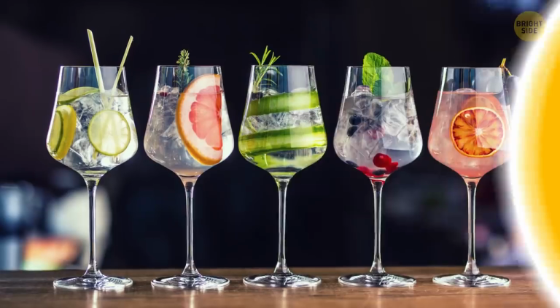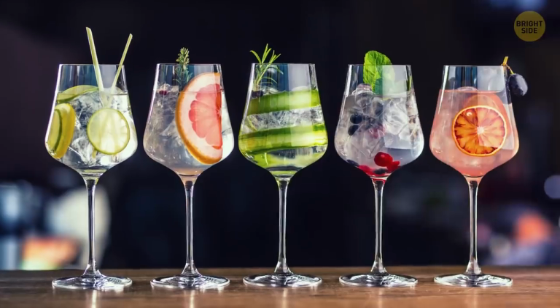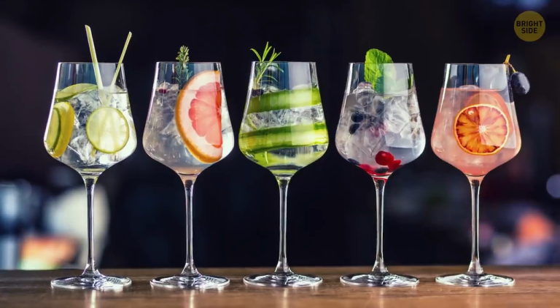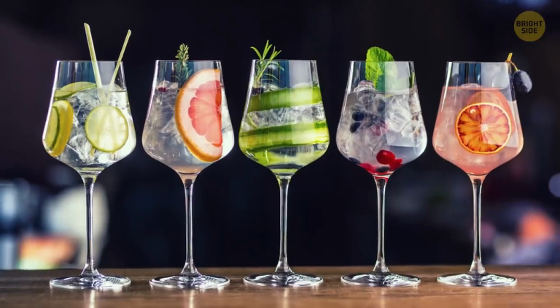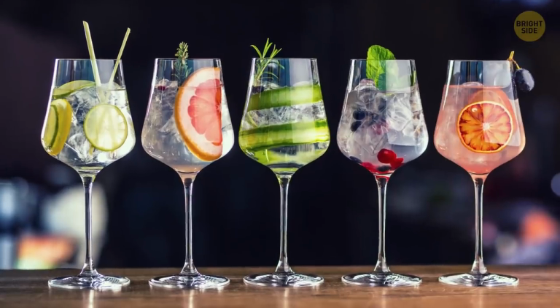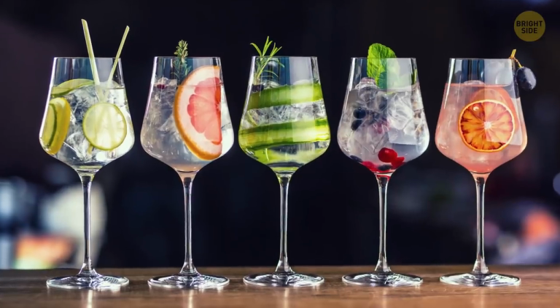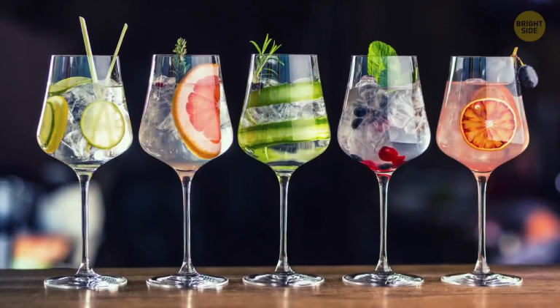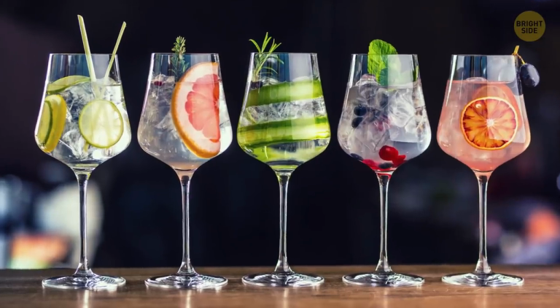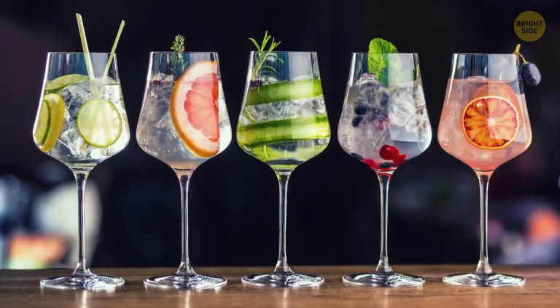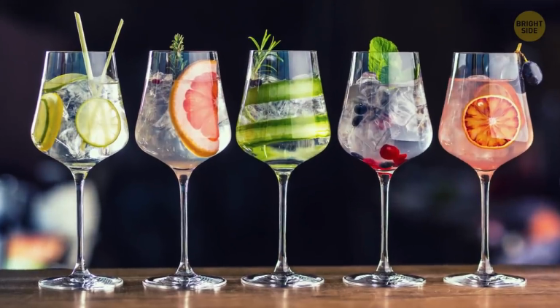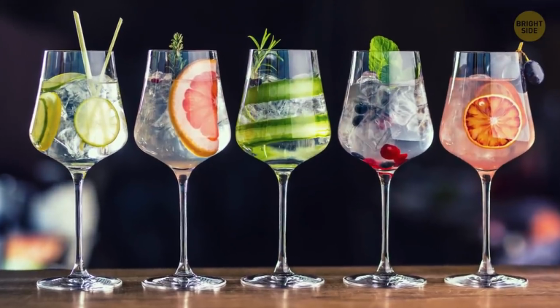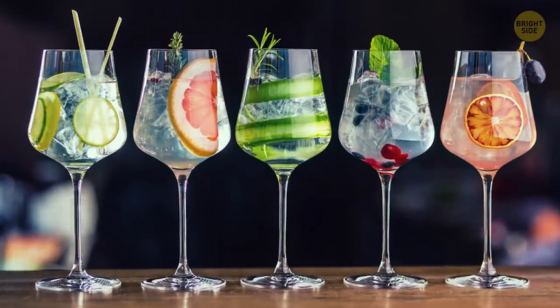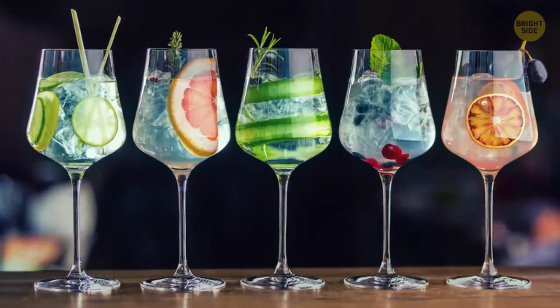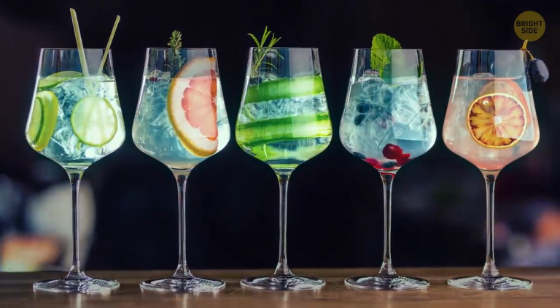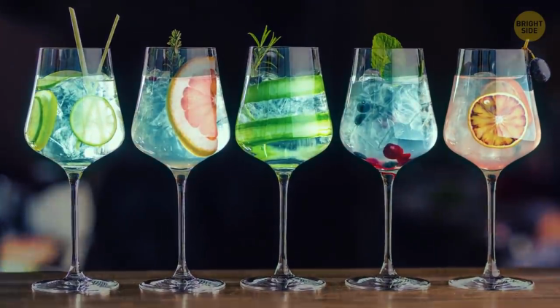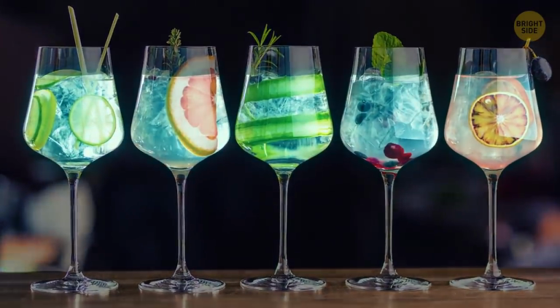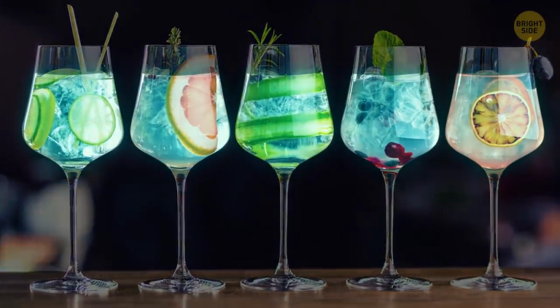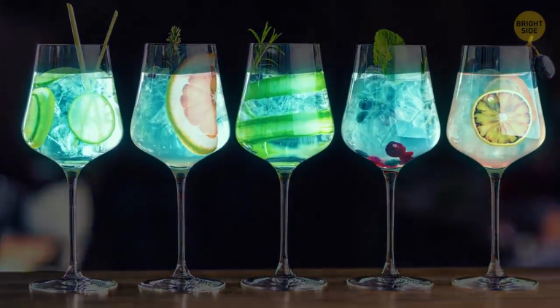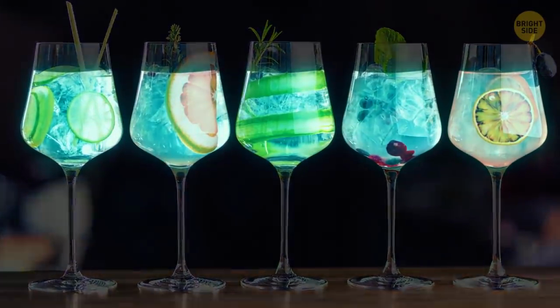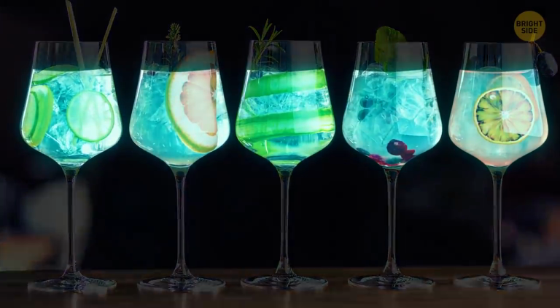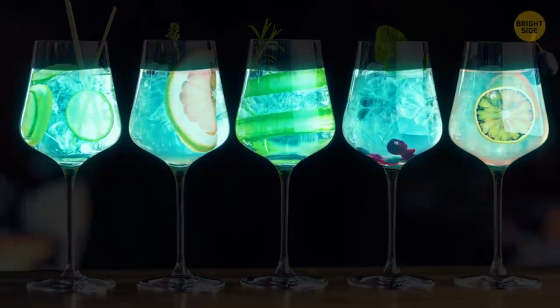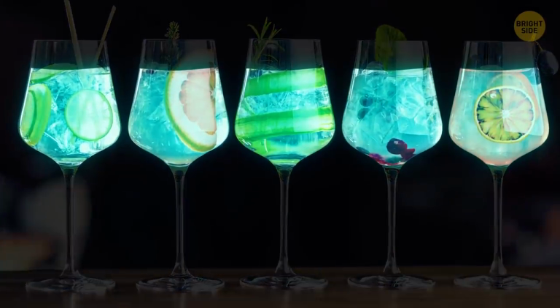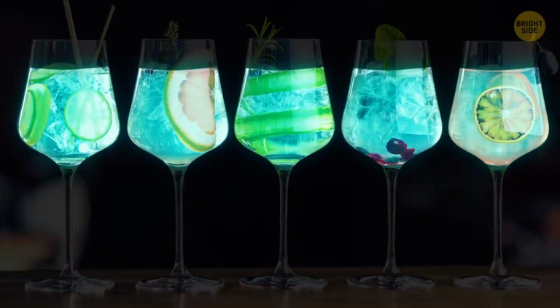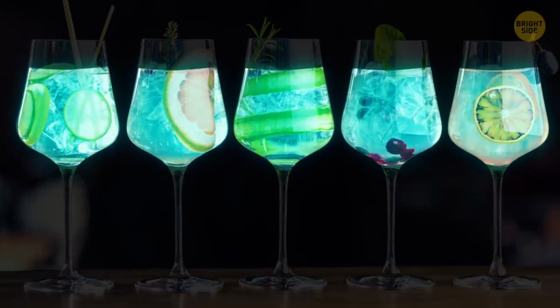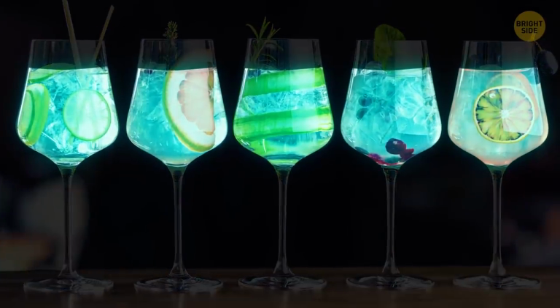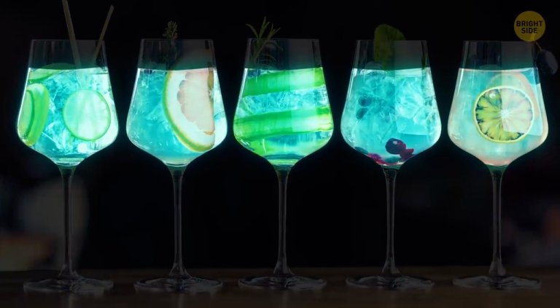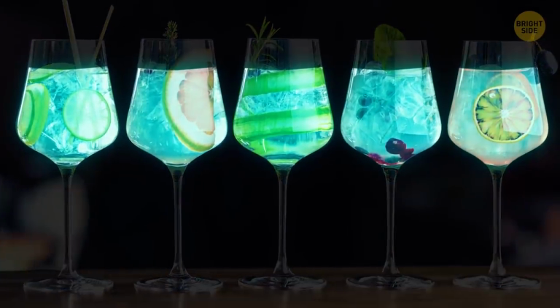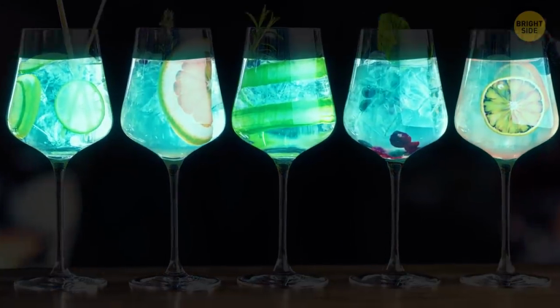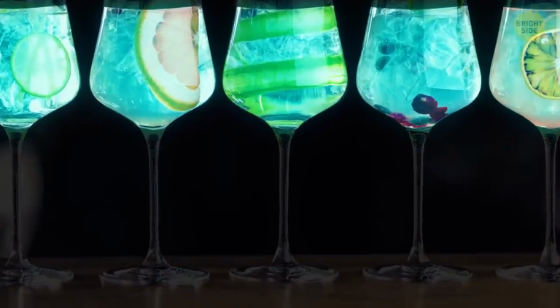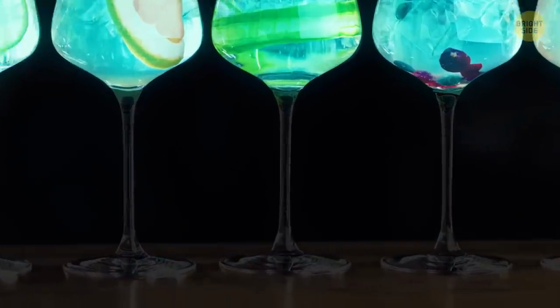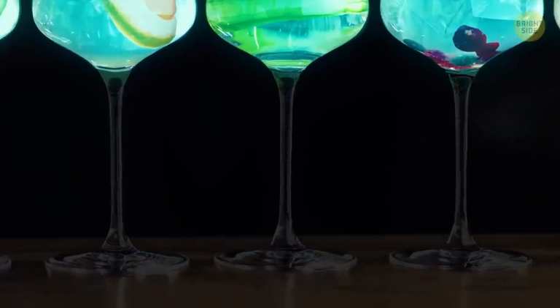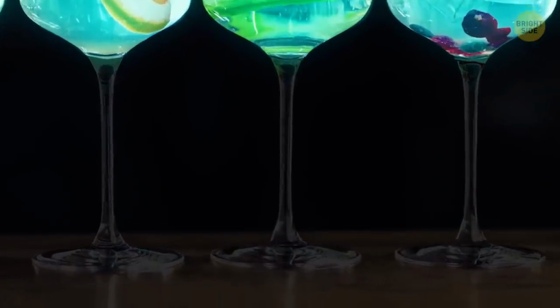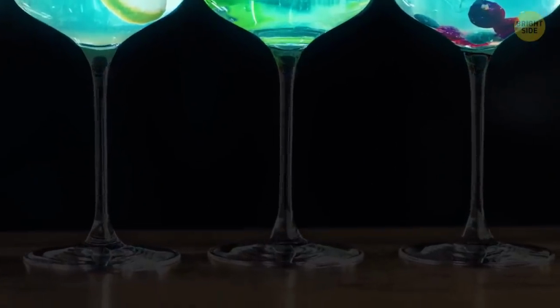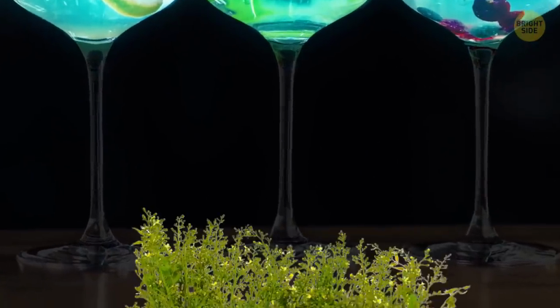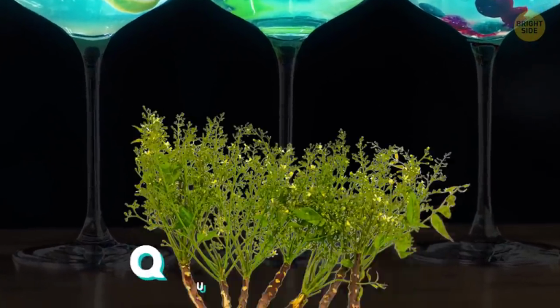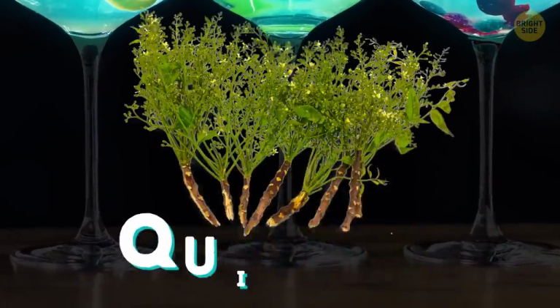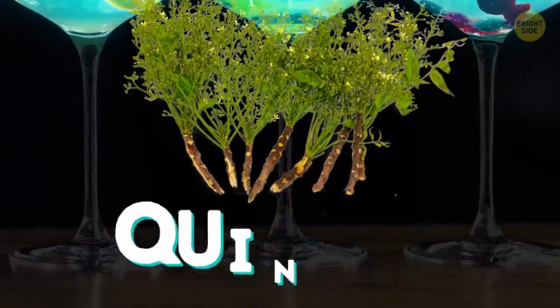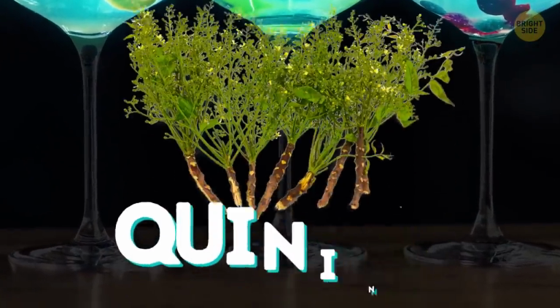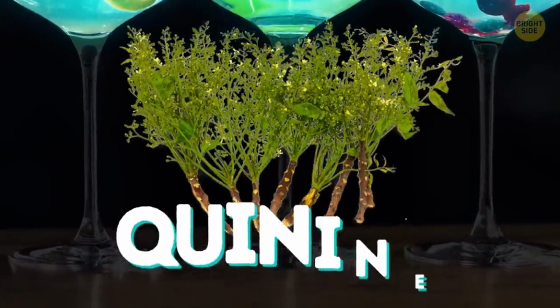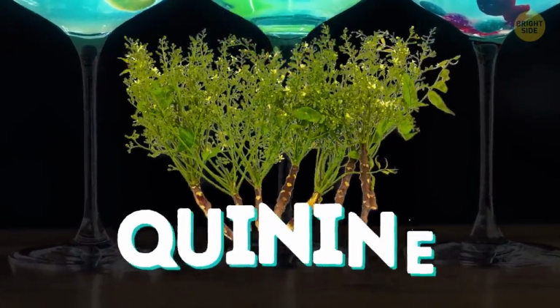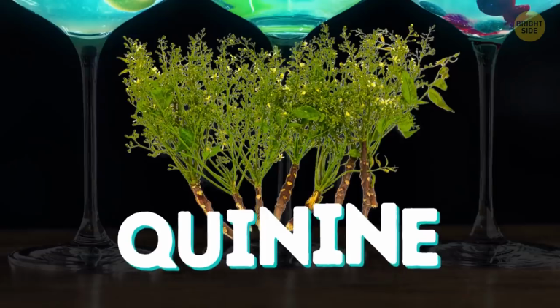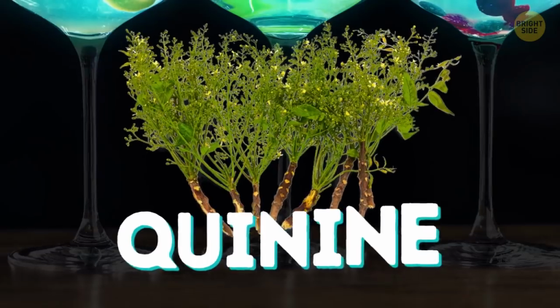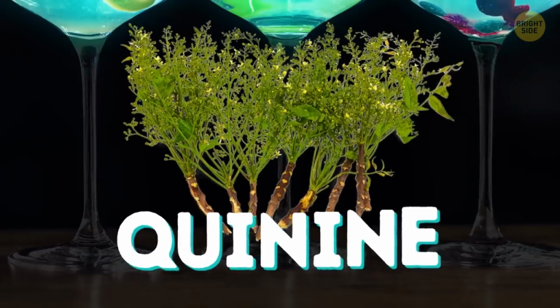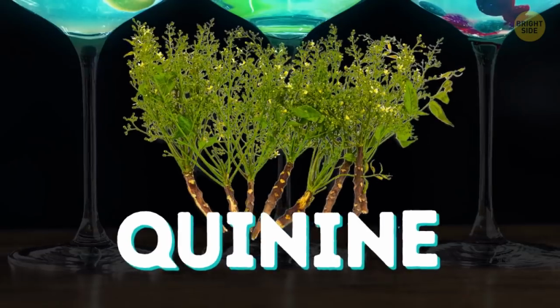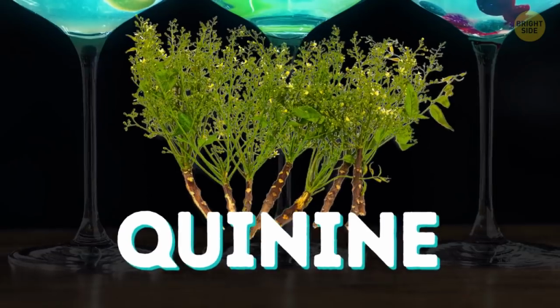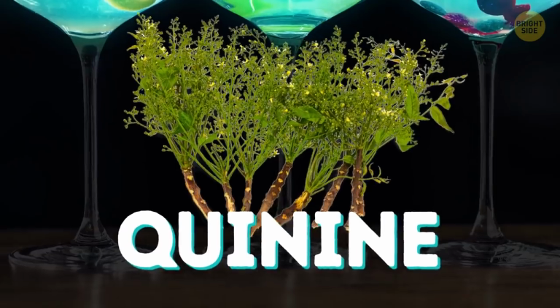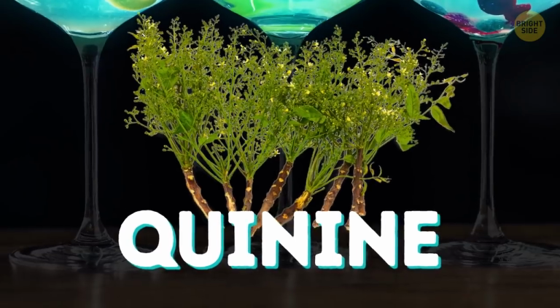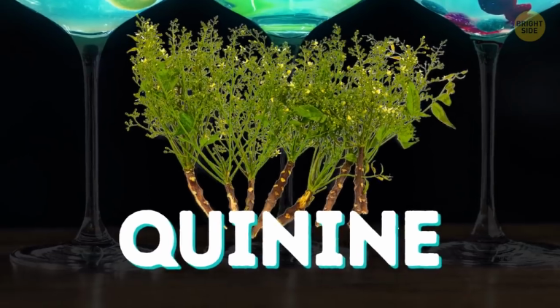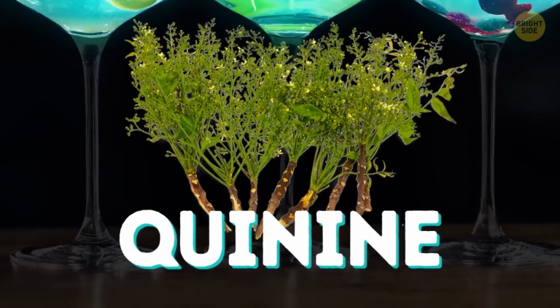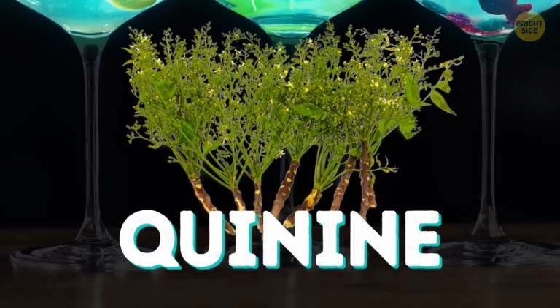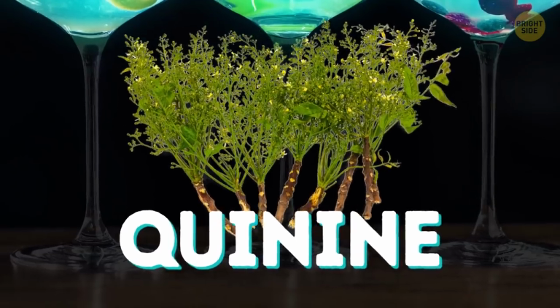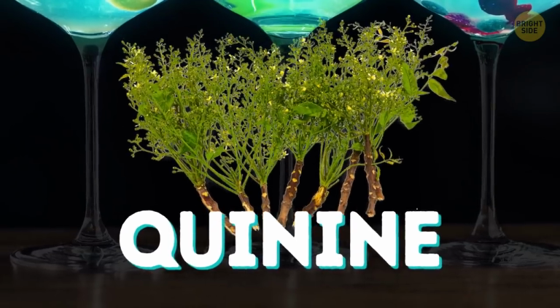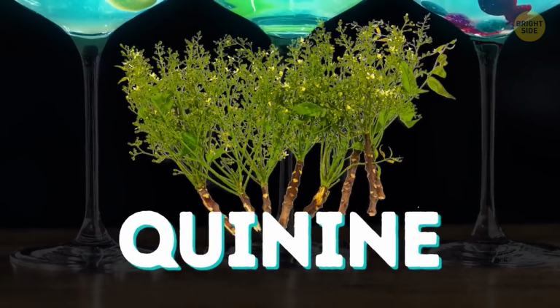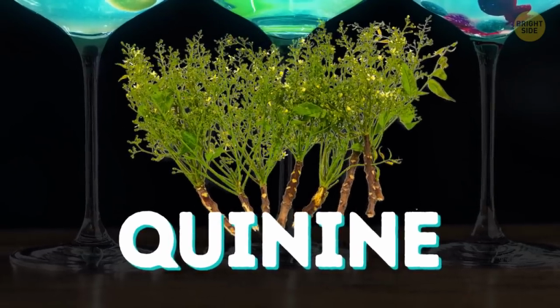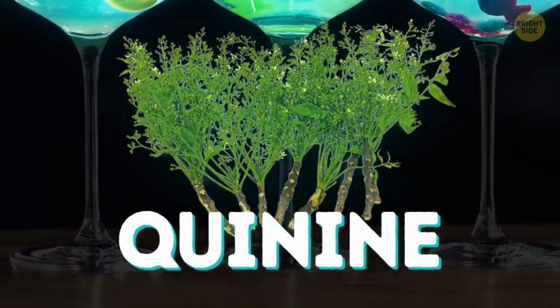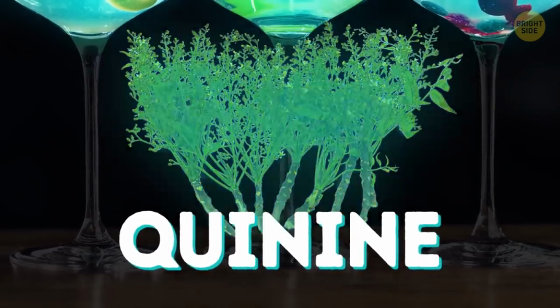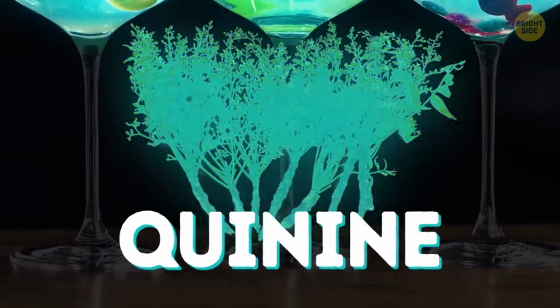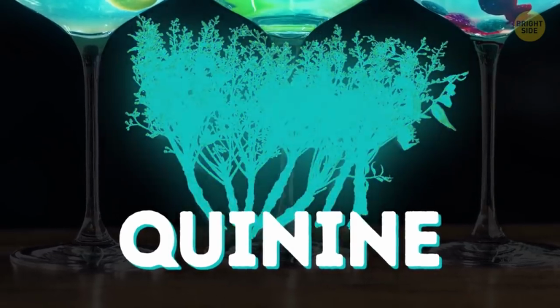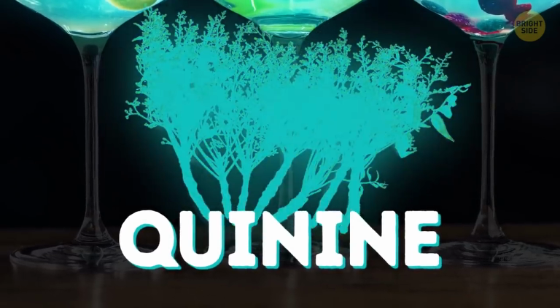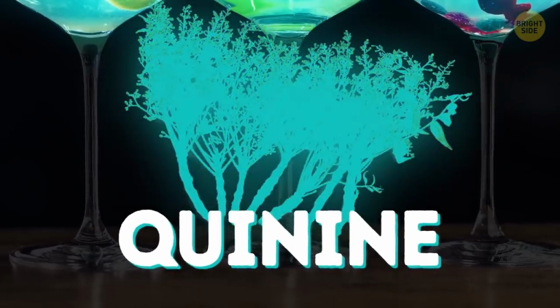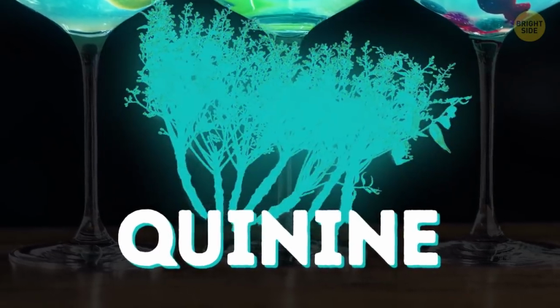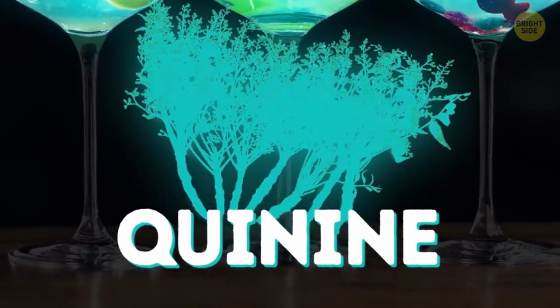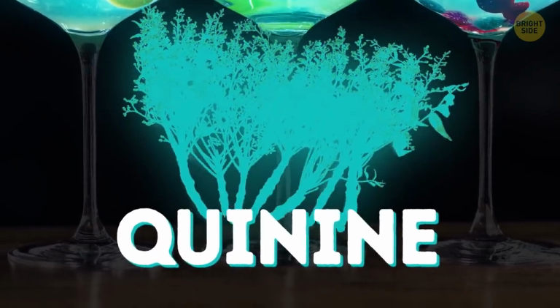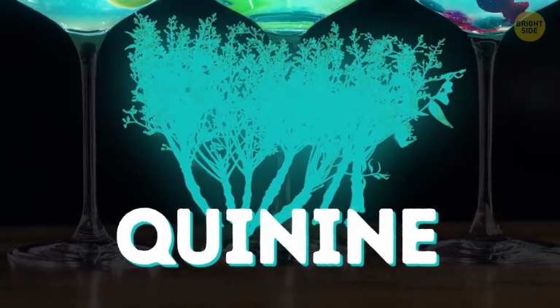Tonic water can be fluorescent in UV black light. It contains quinine, which makes it both bitter and glowing.